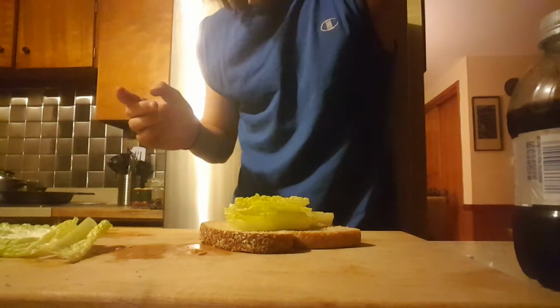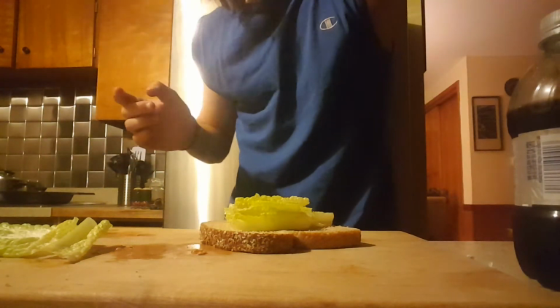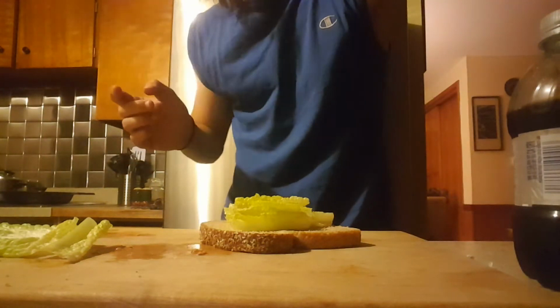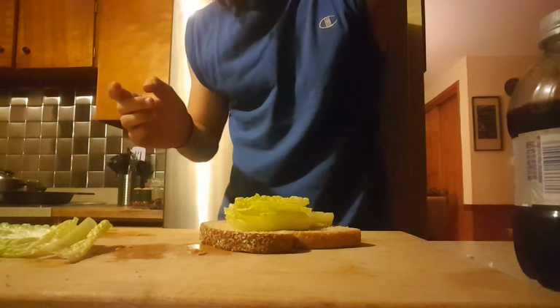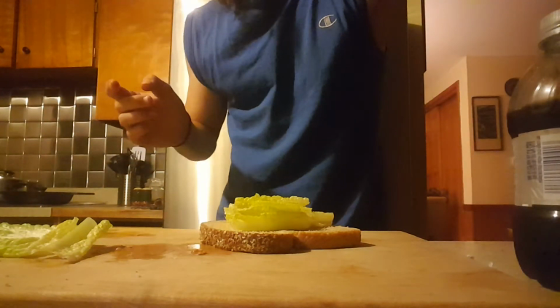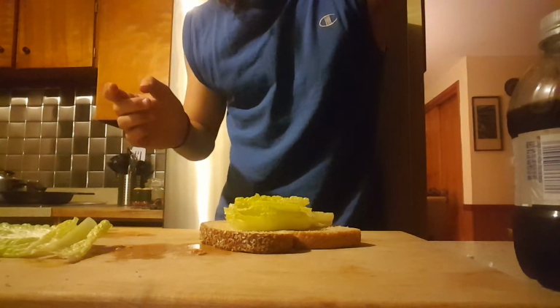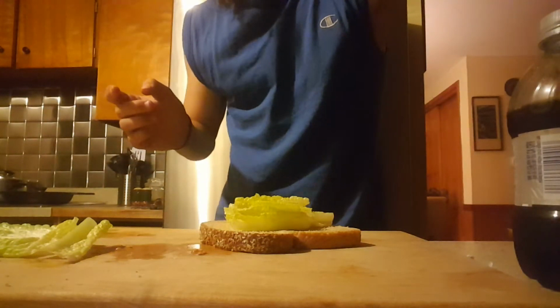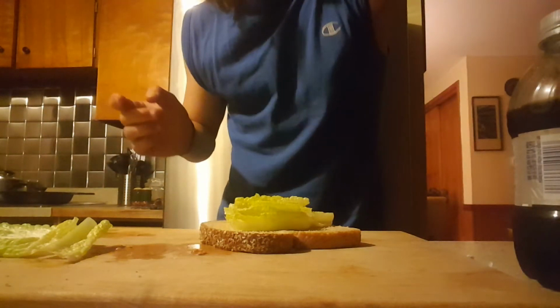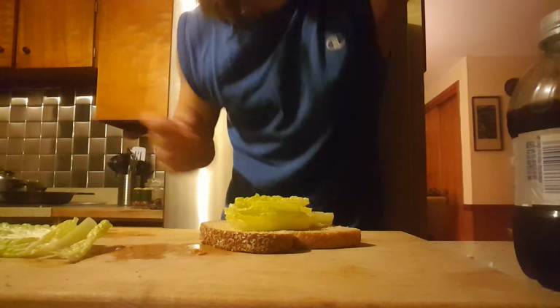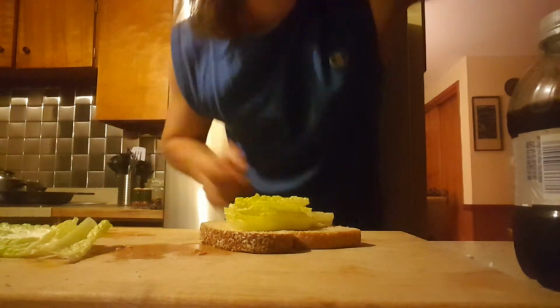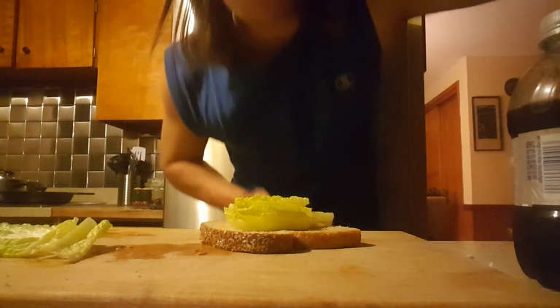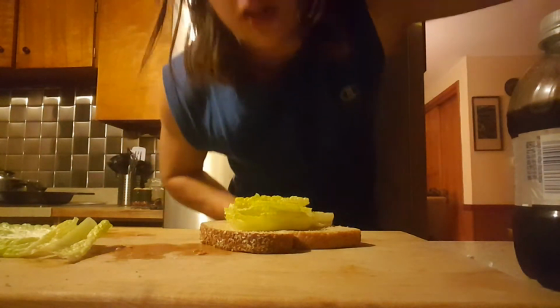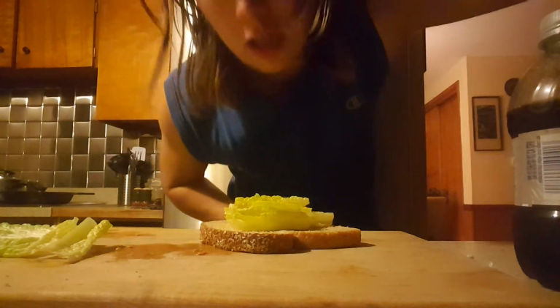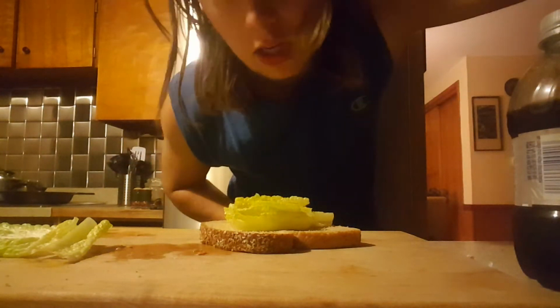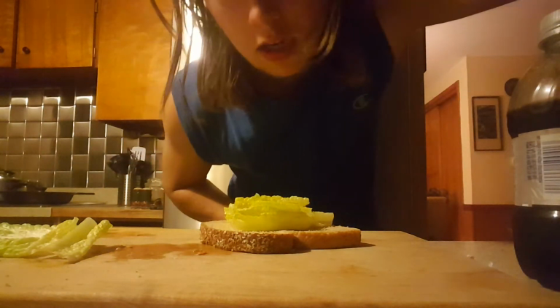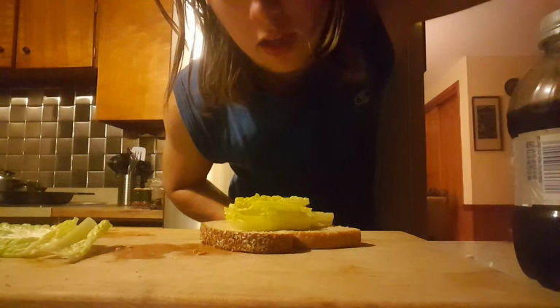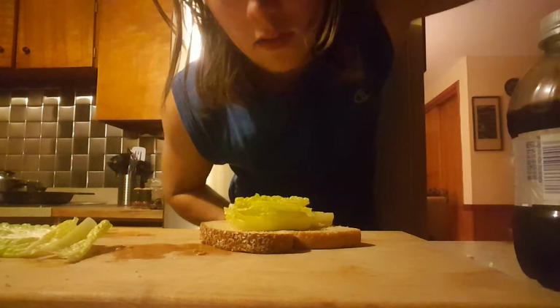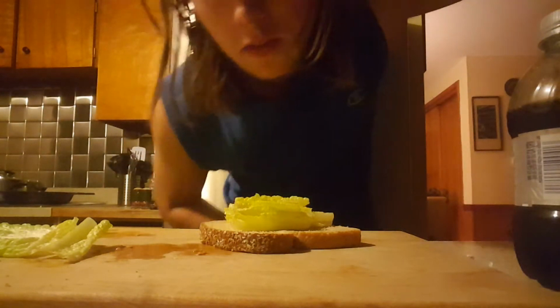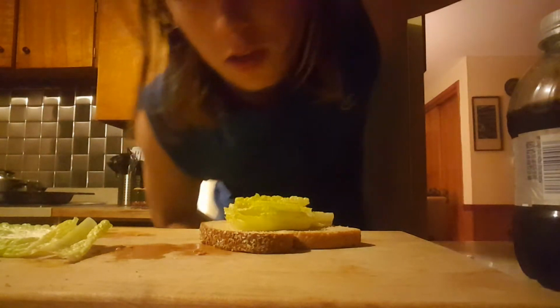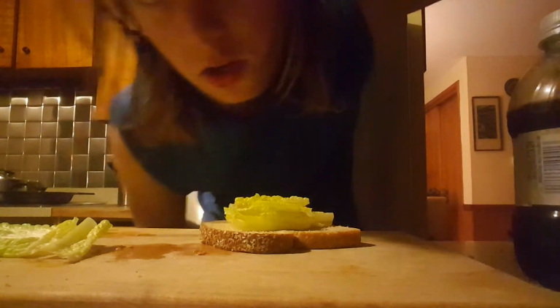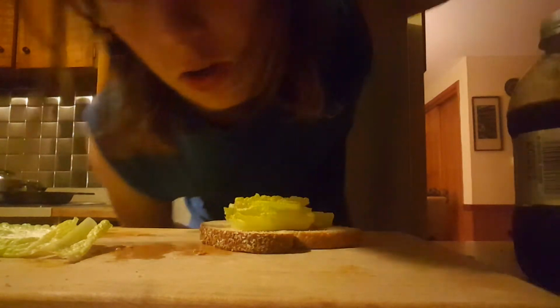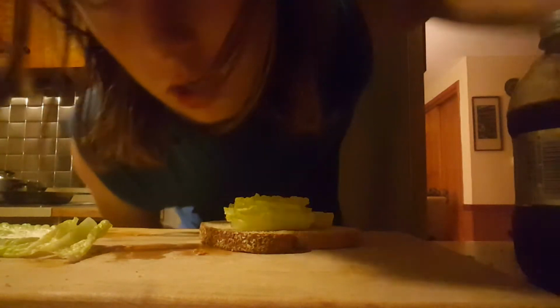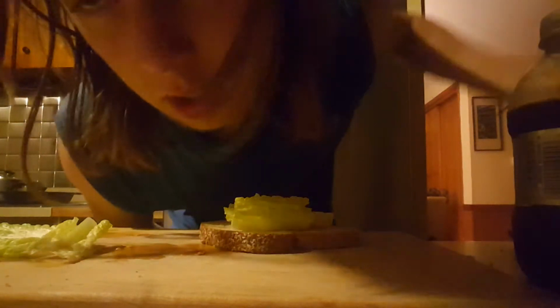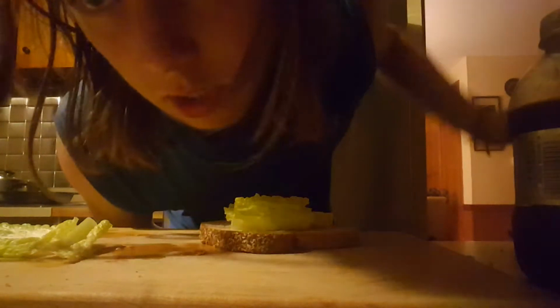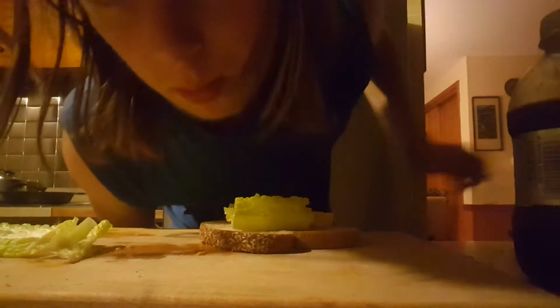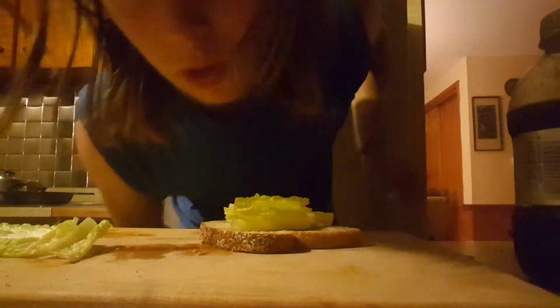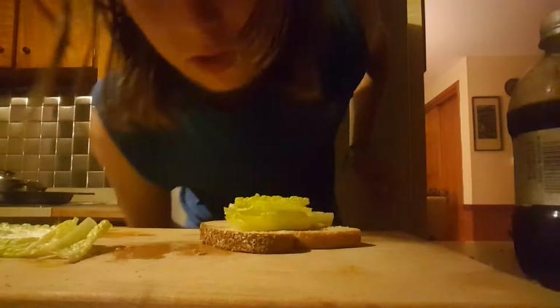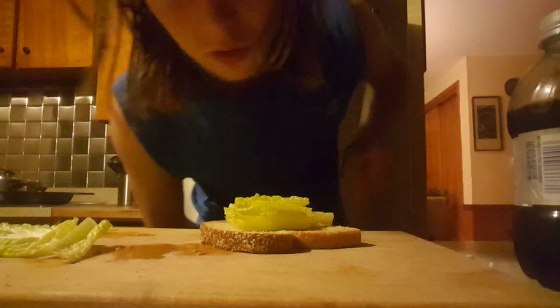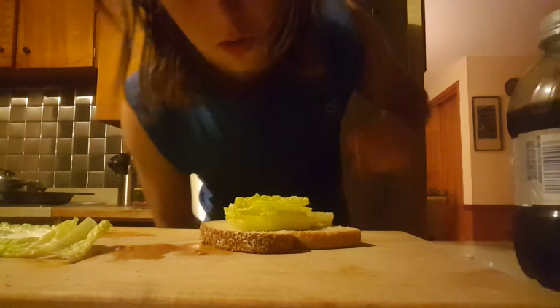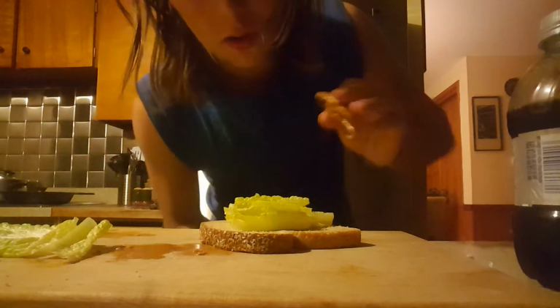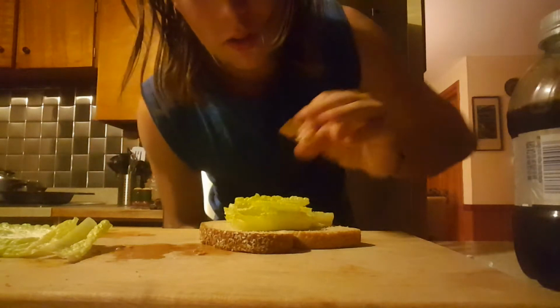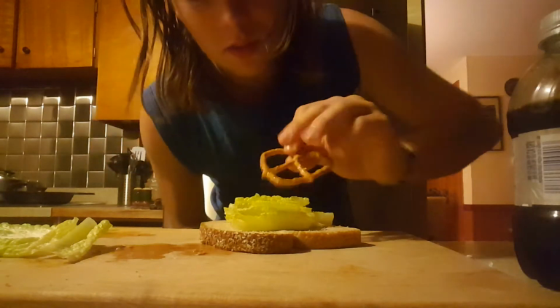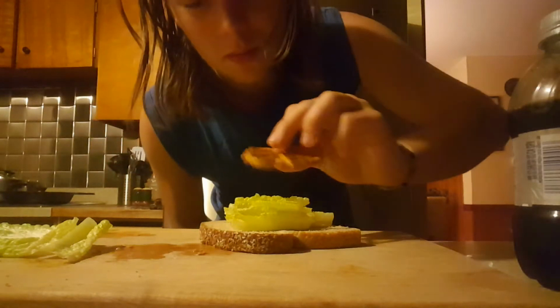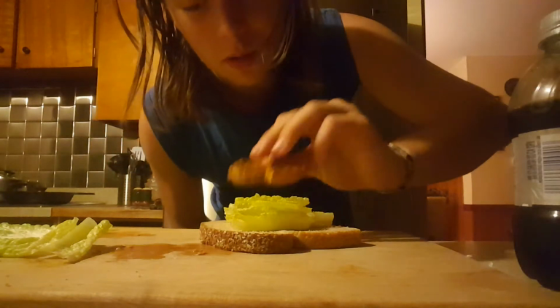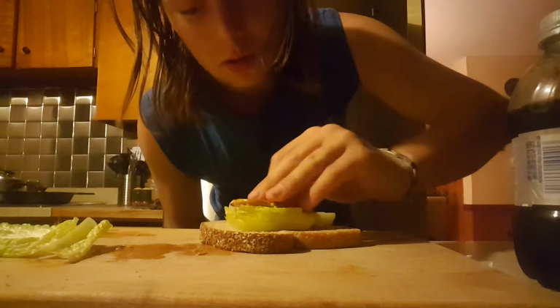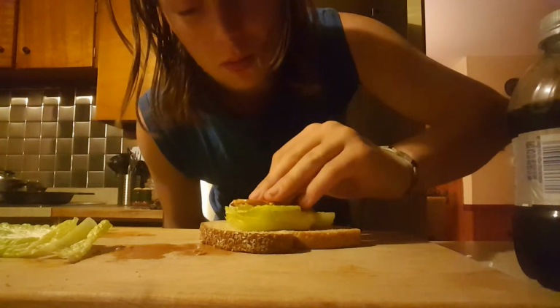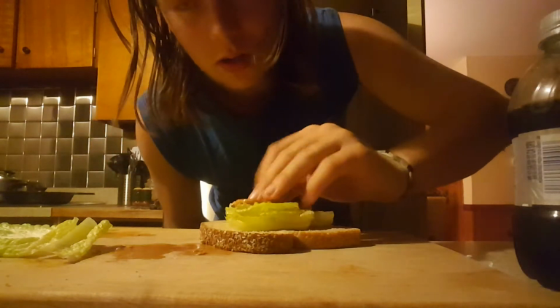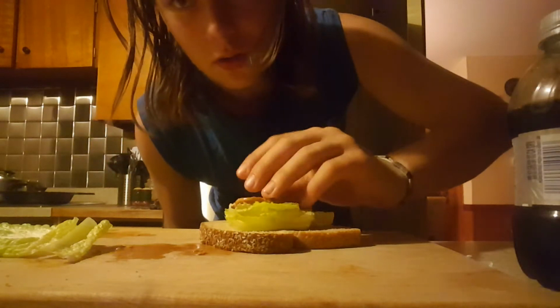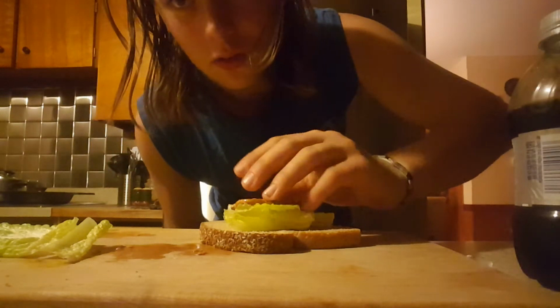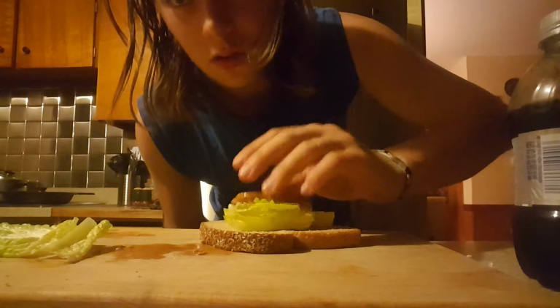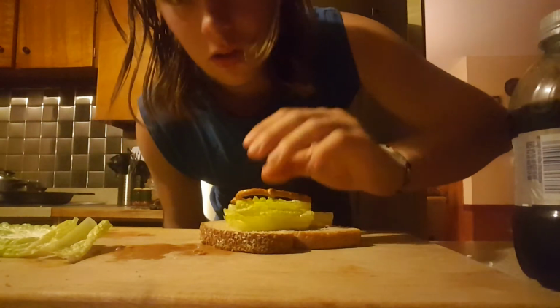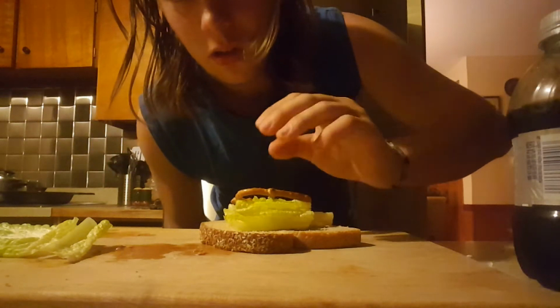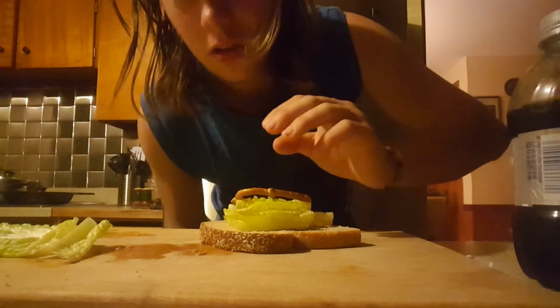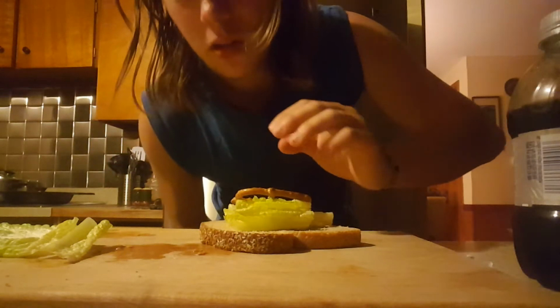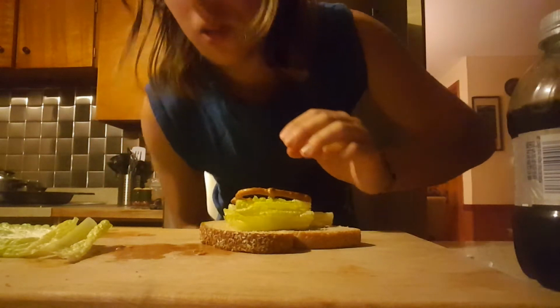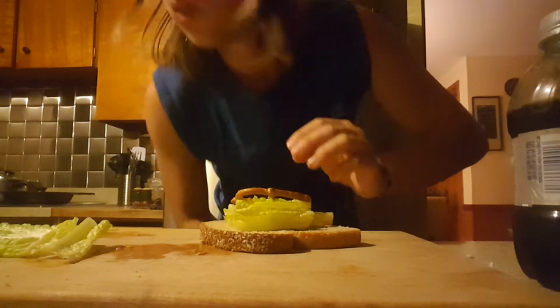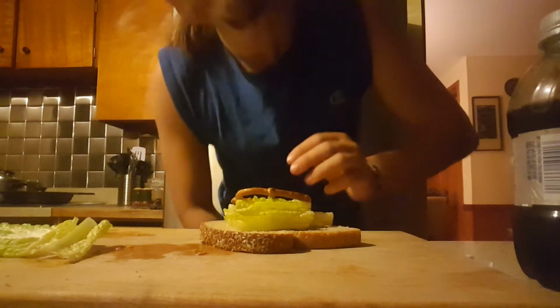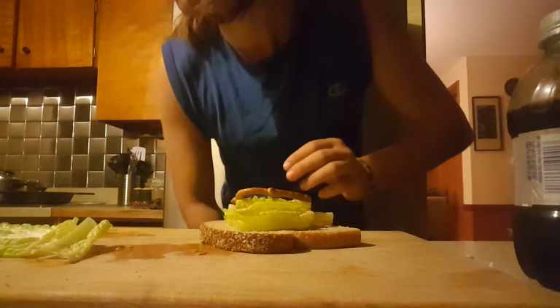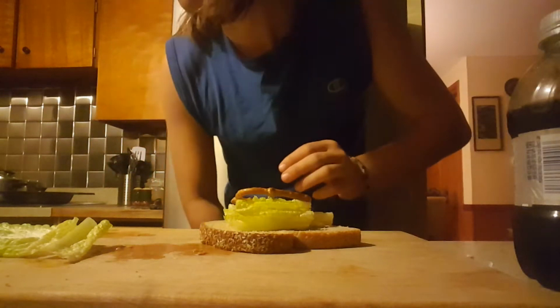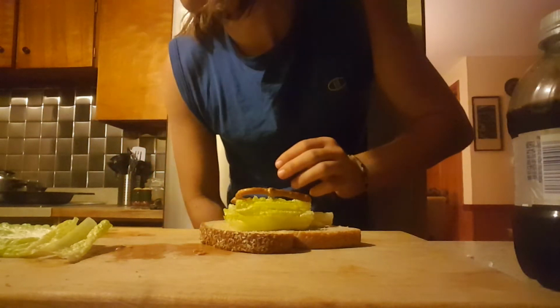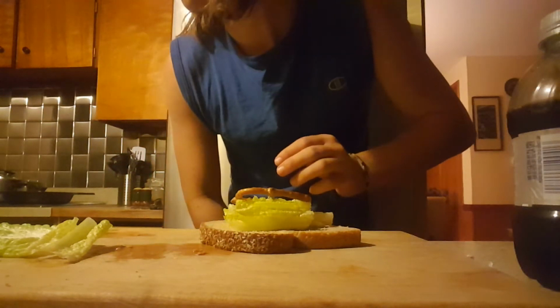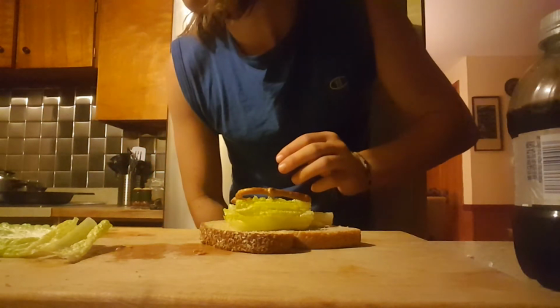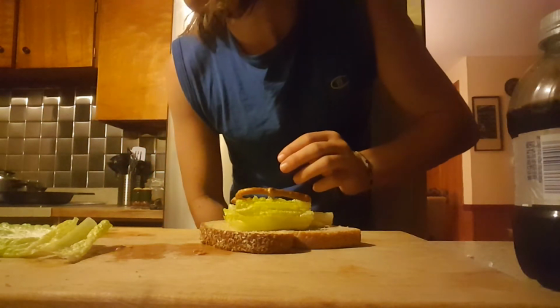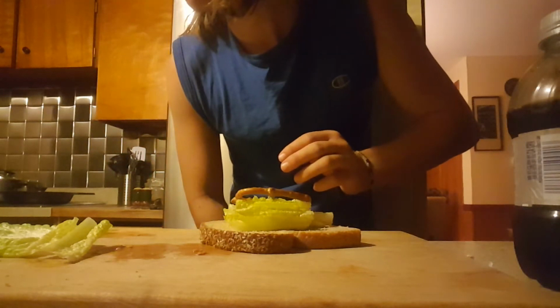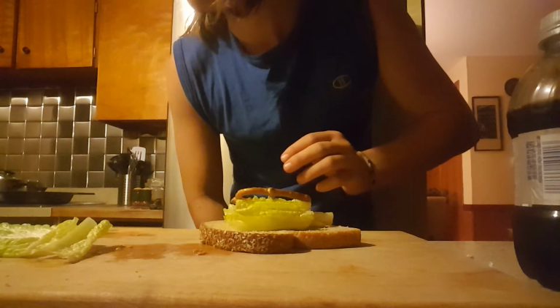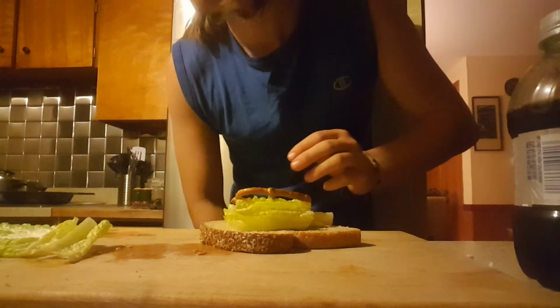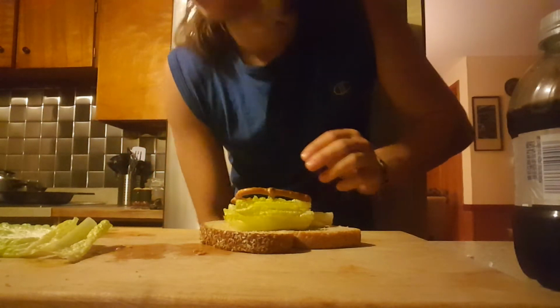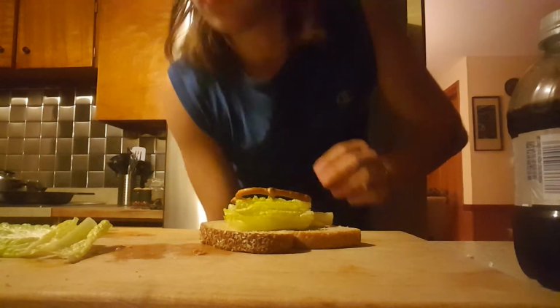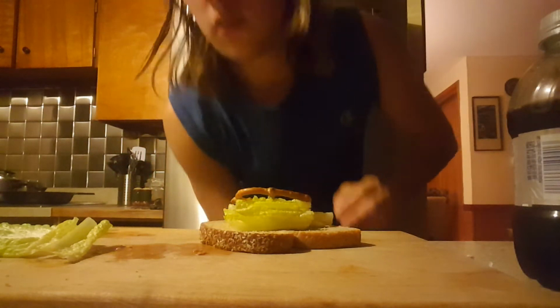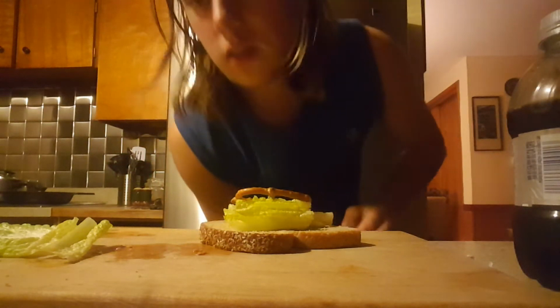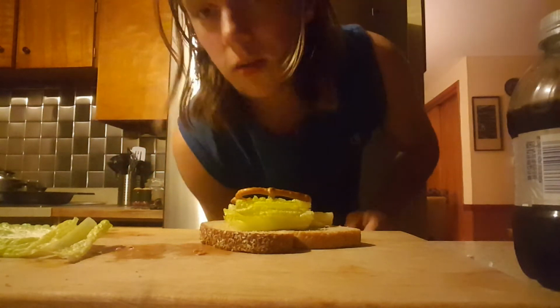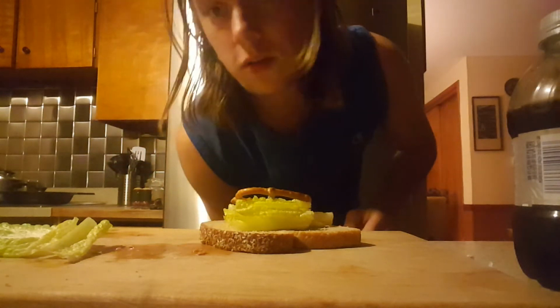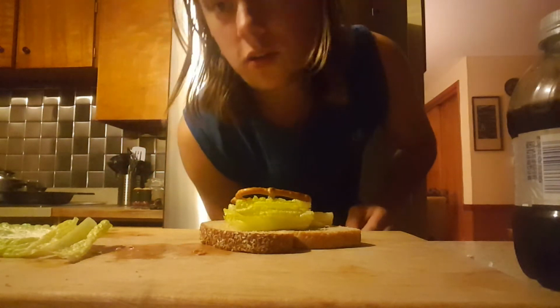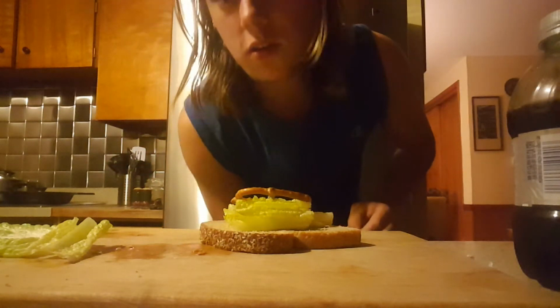Okay, you are going to need a pretzel. Put the pretzel on the sandwich.